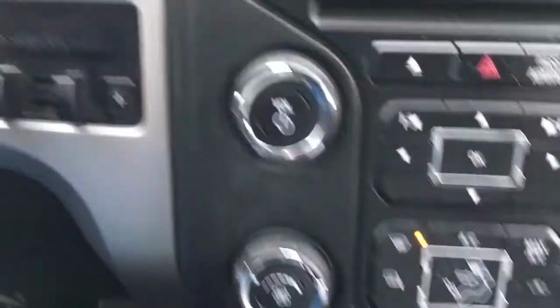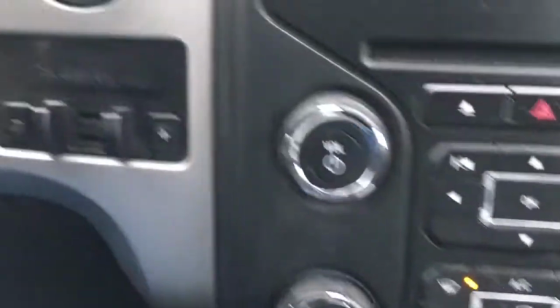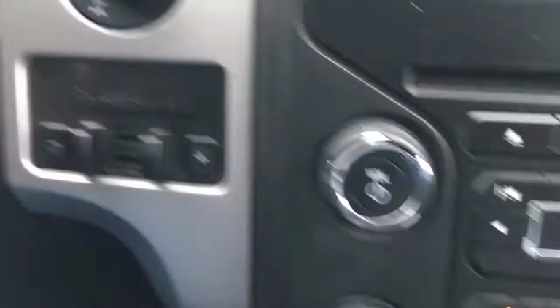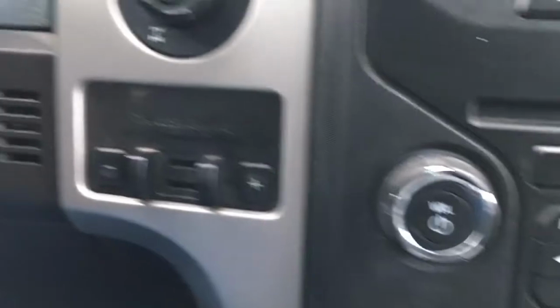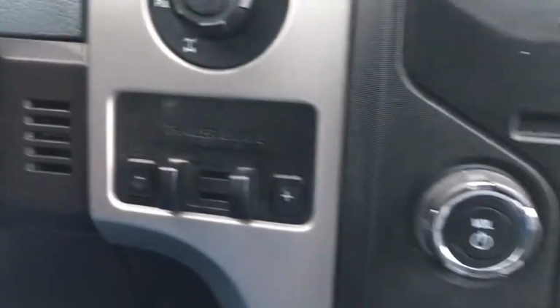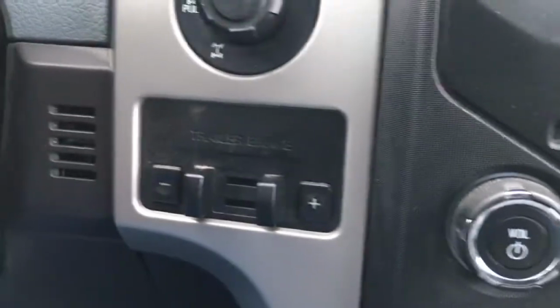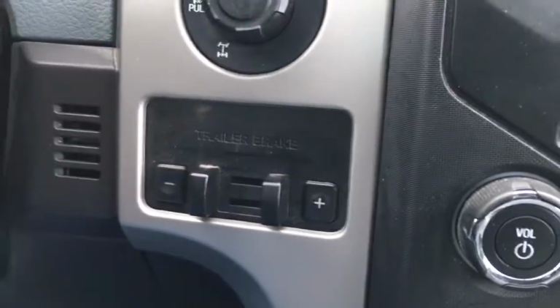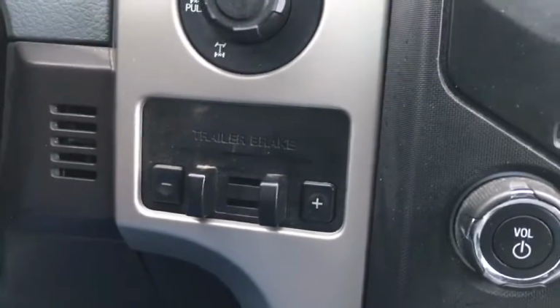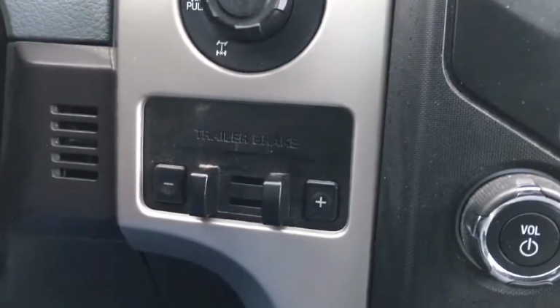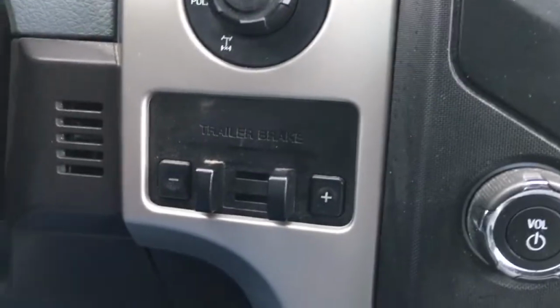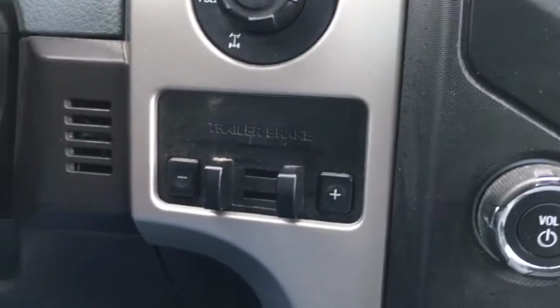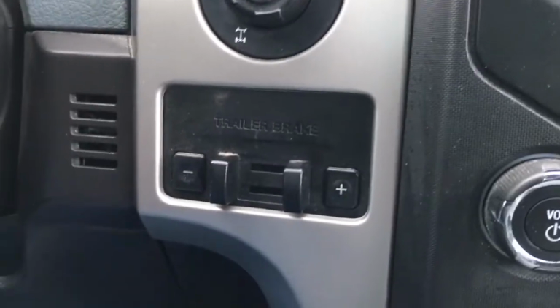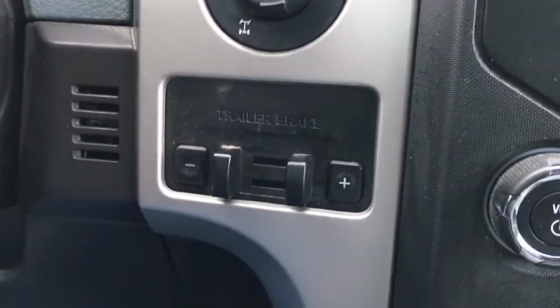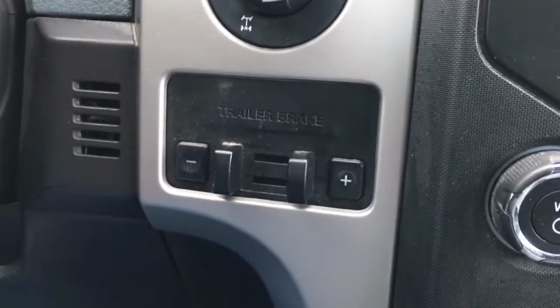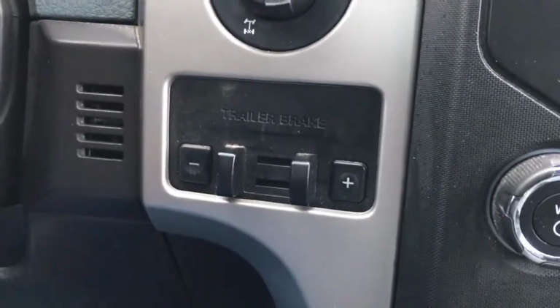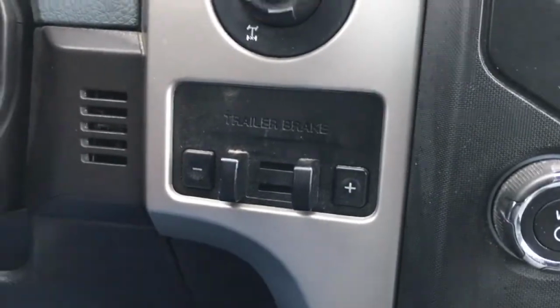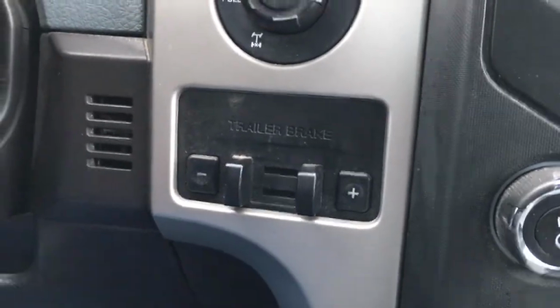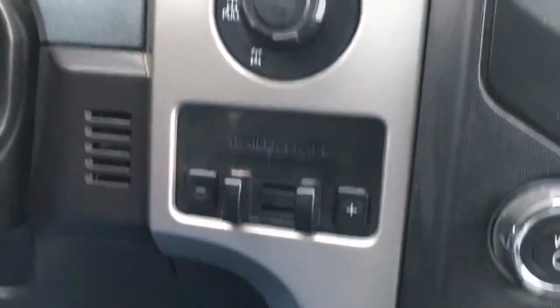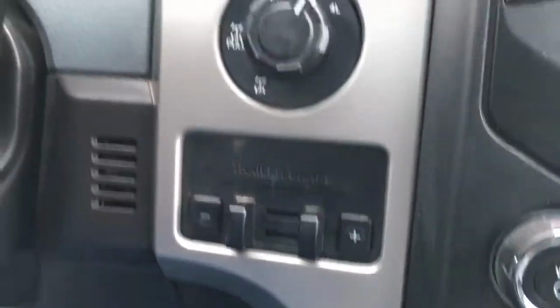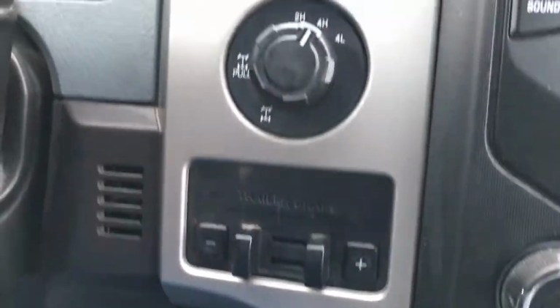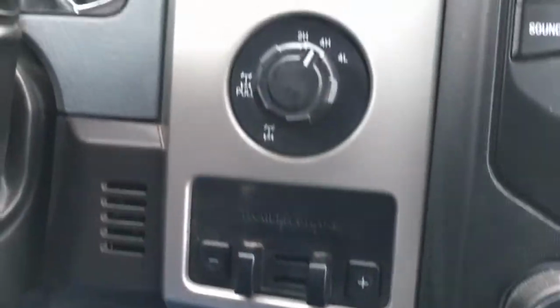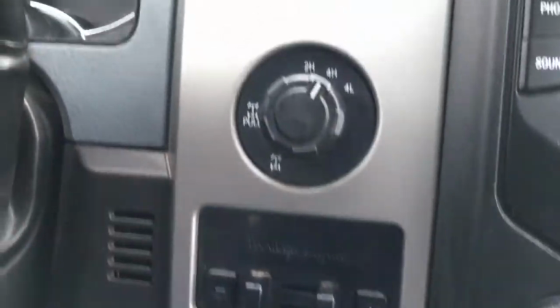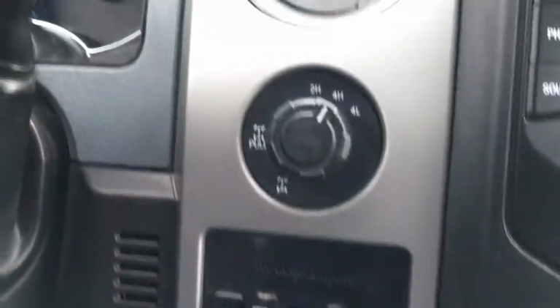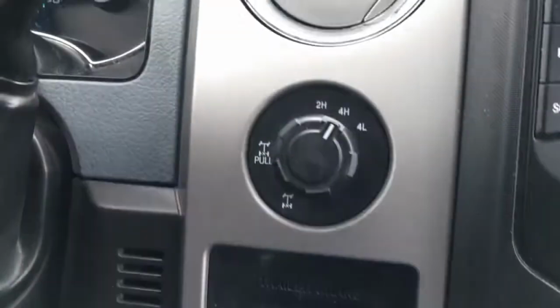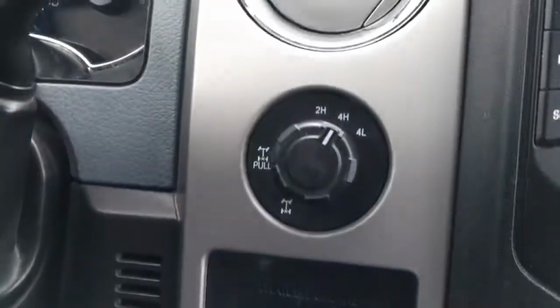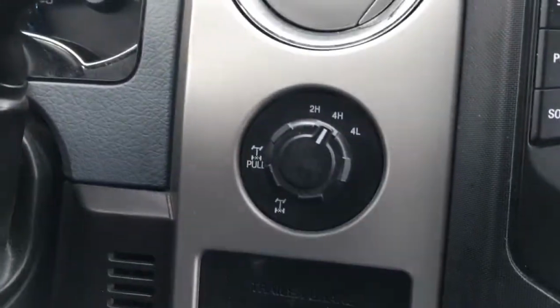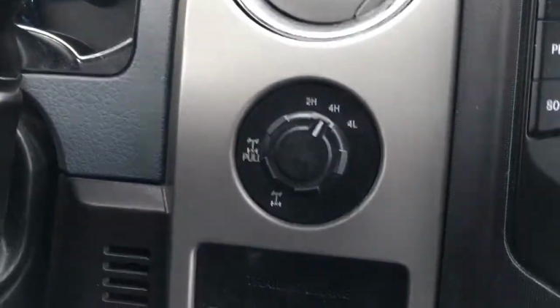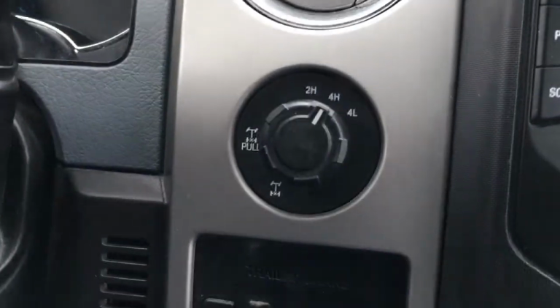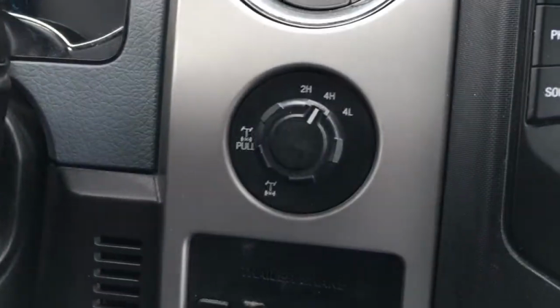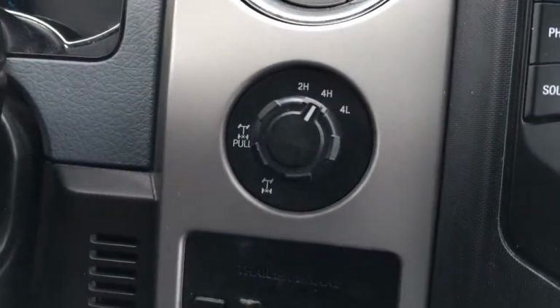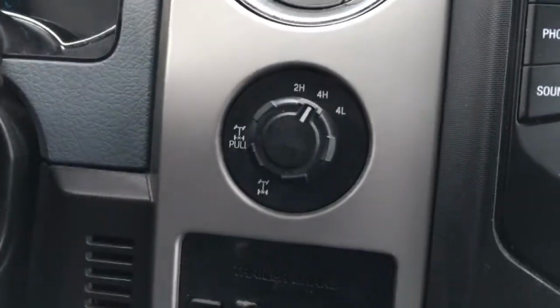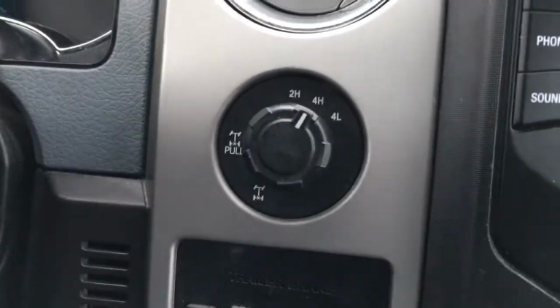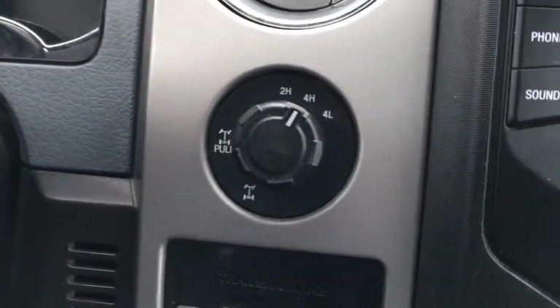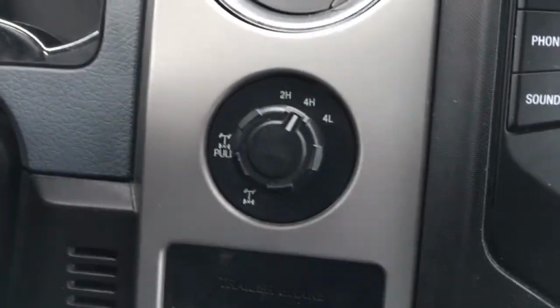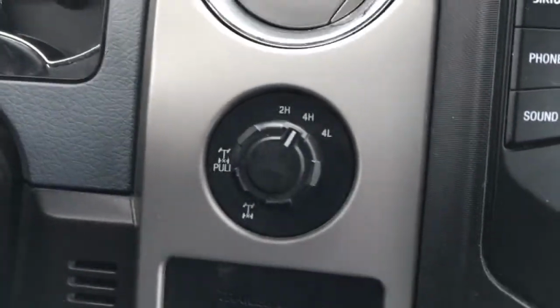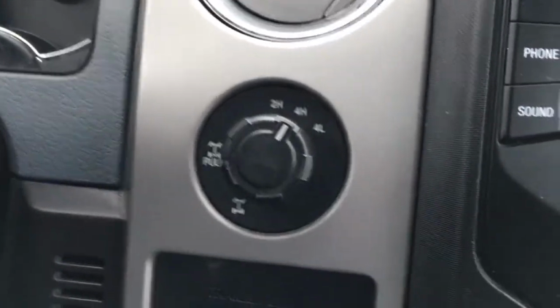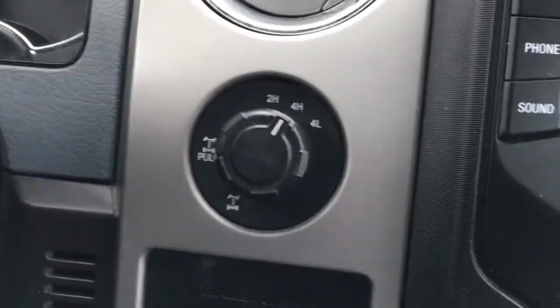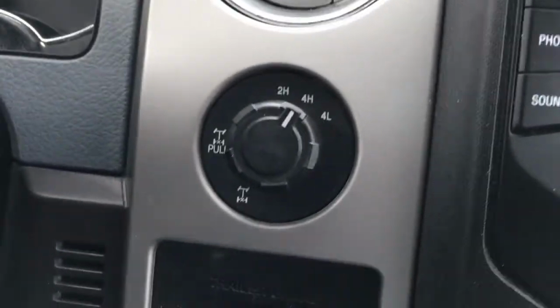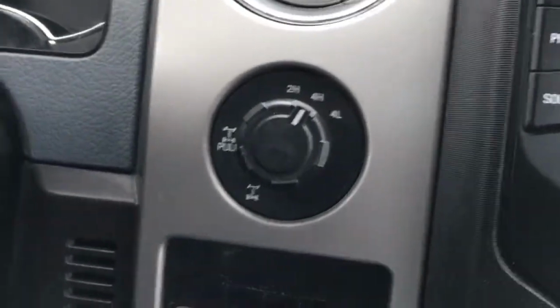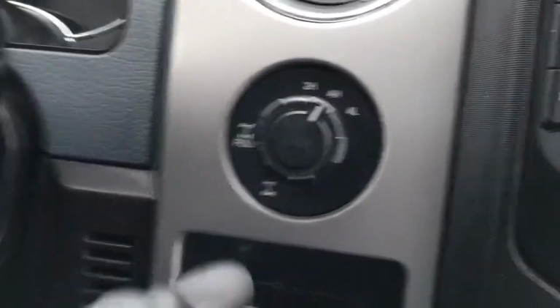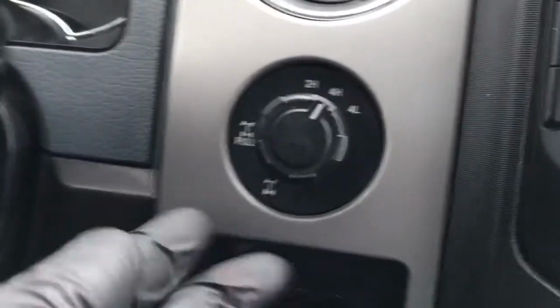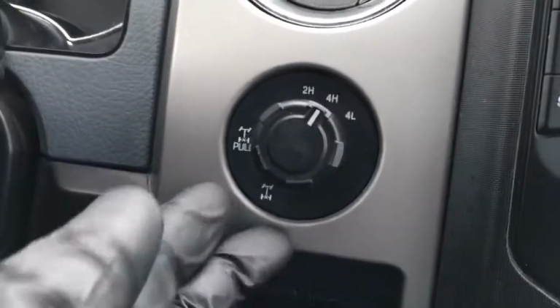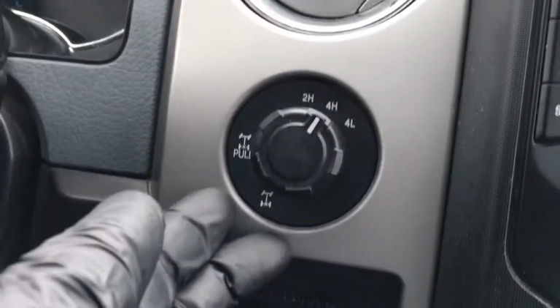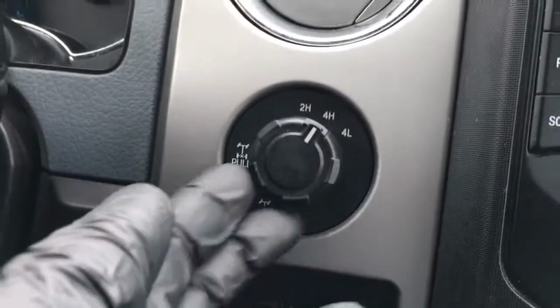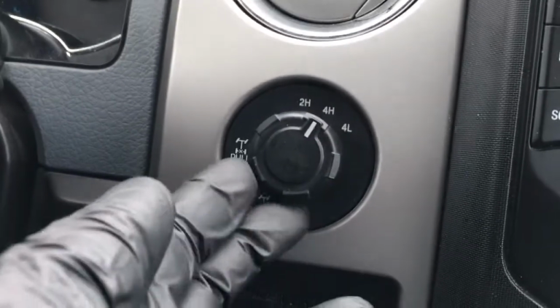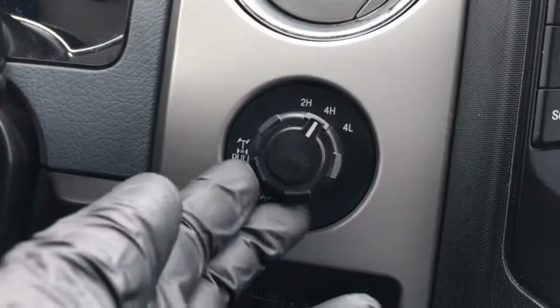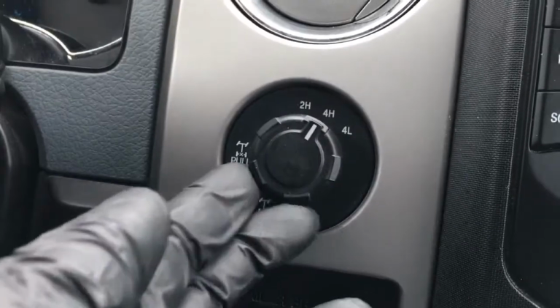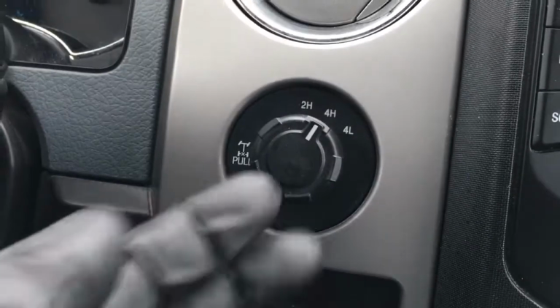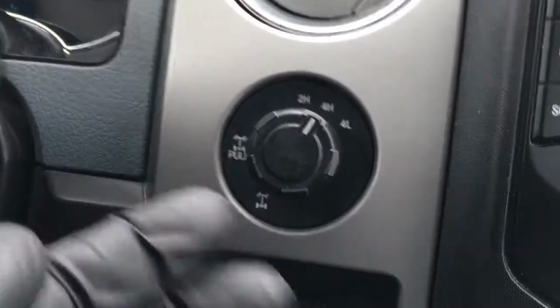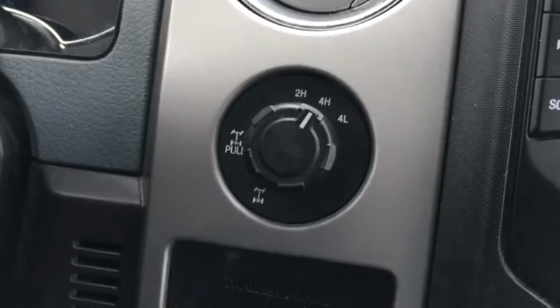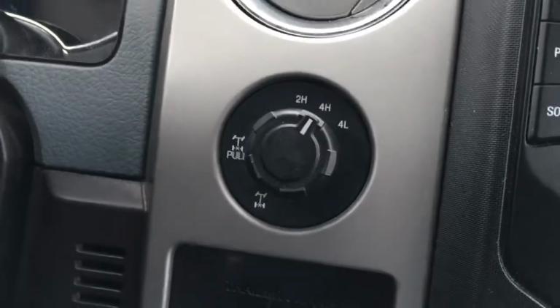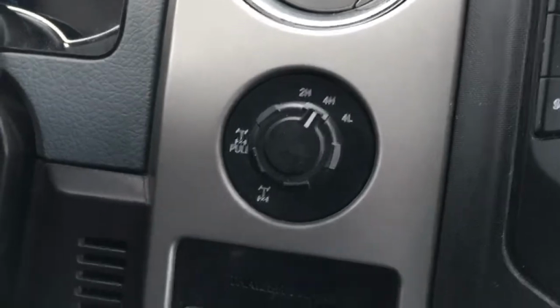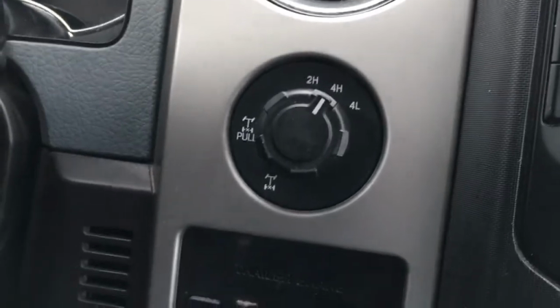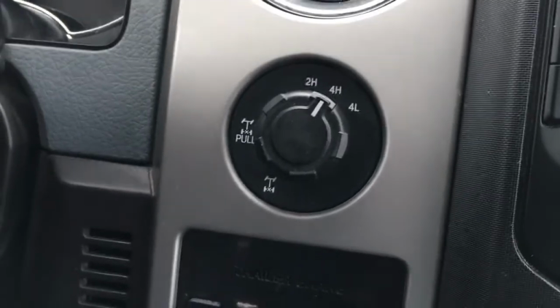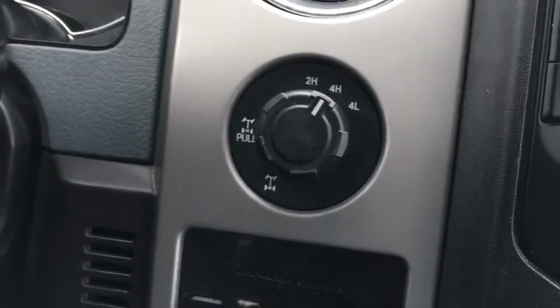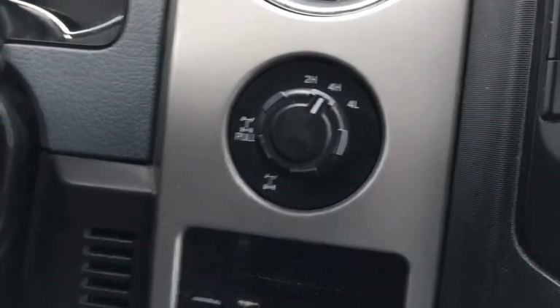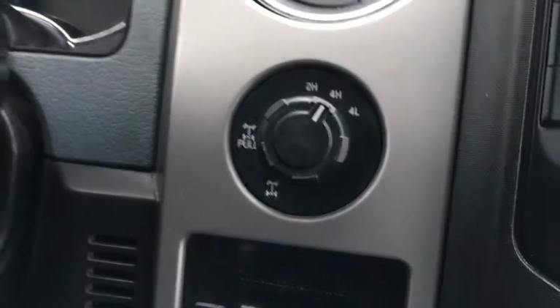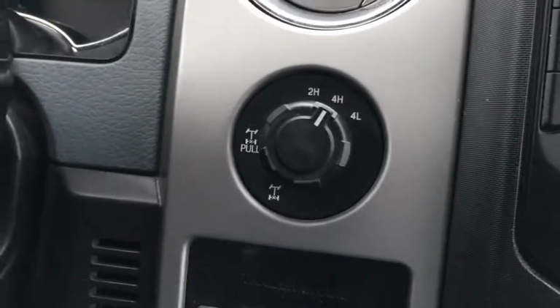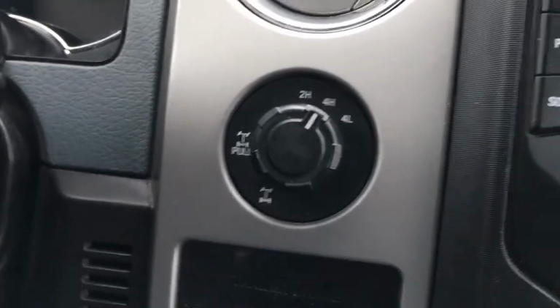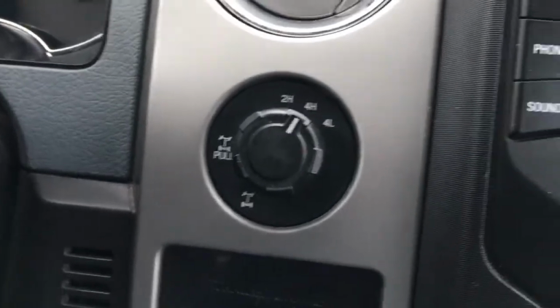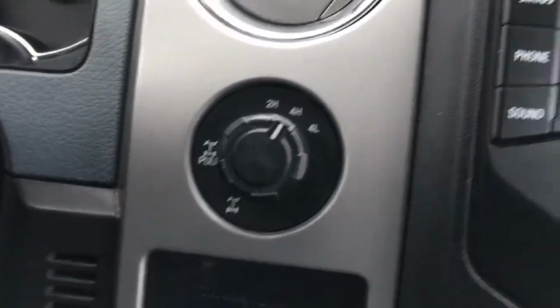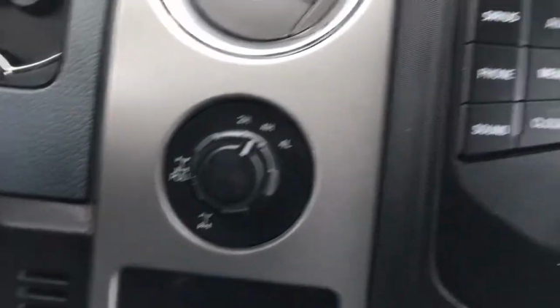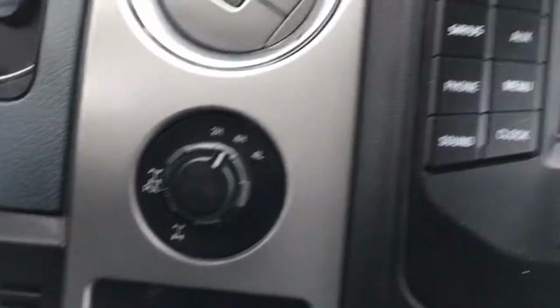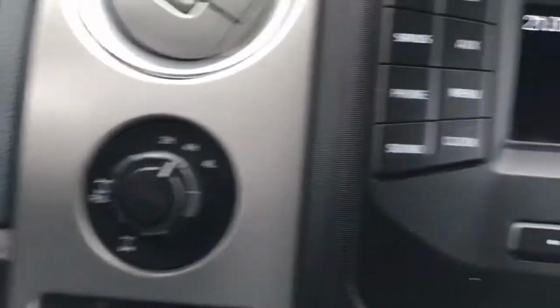Off to your left, integrated trailer brake controller, electronic shift on the fly, four-wheel drive. You can electronically lock your rear differential by pulling that out.